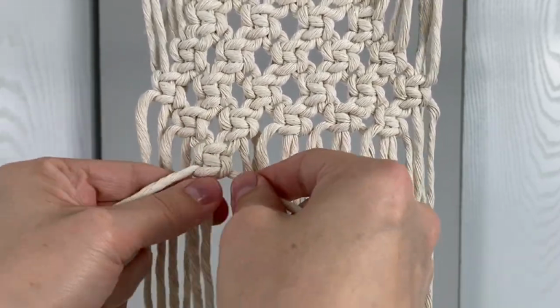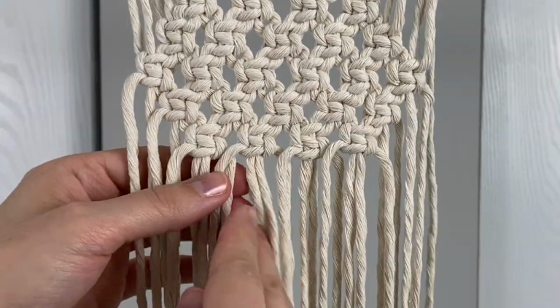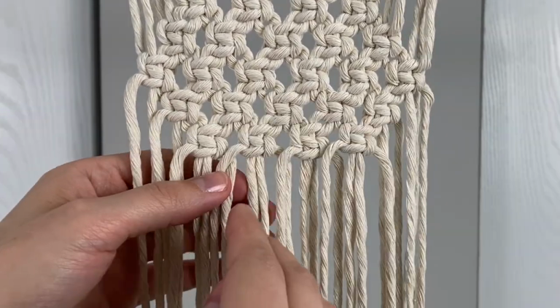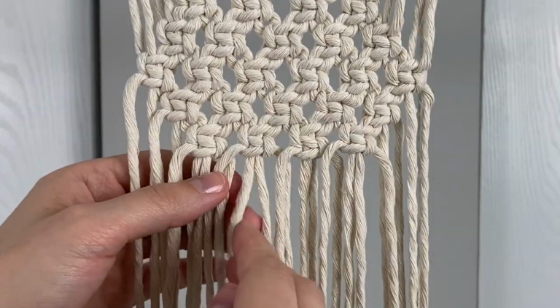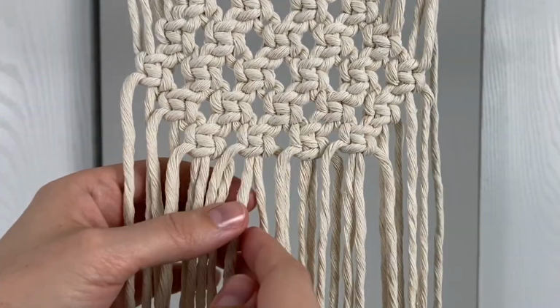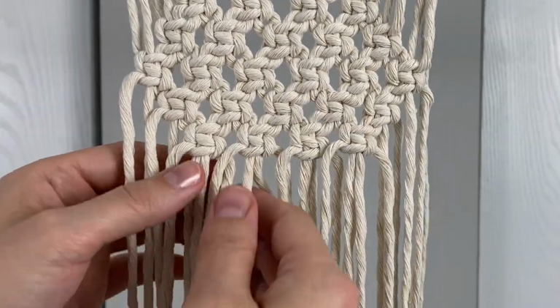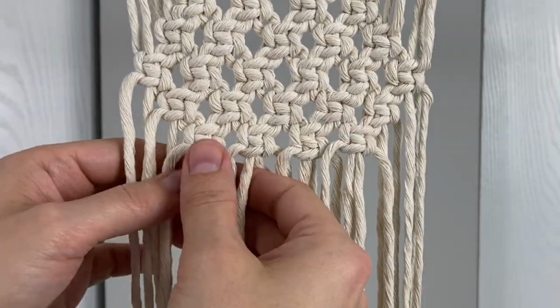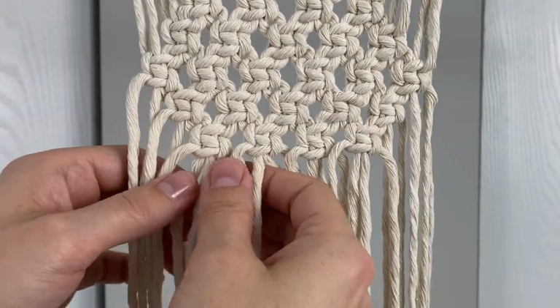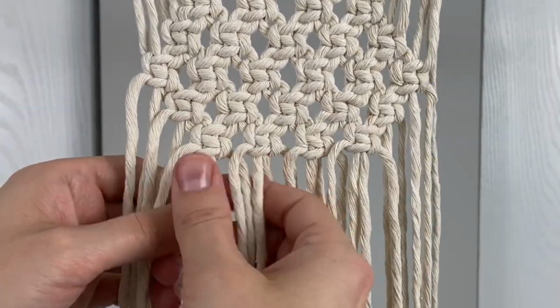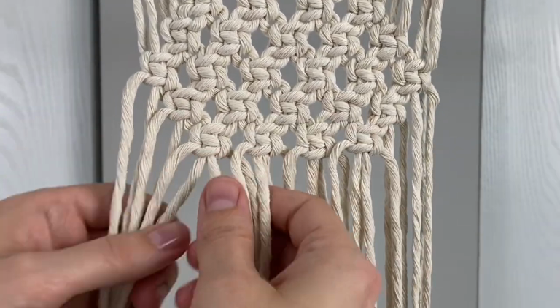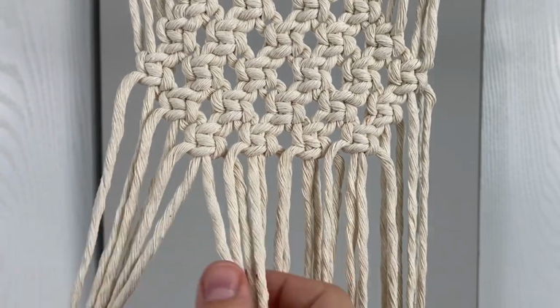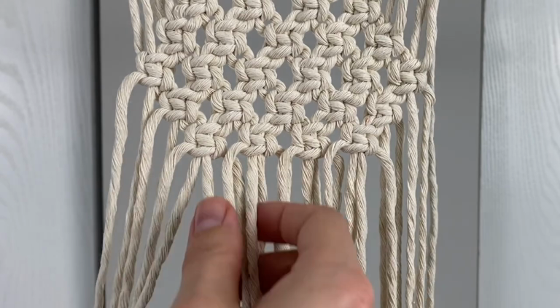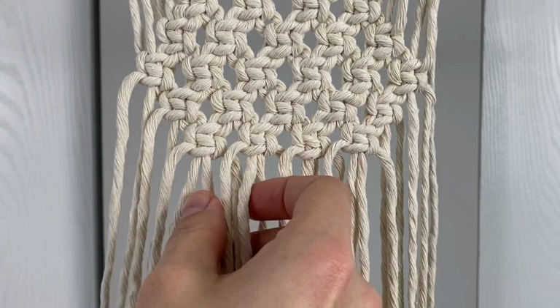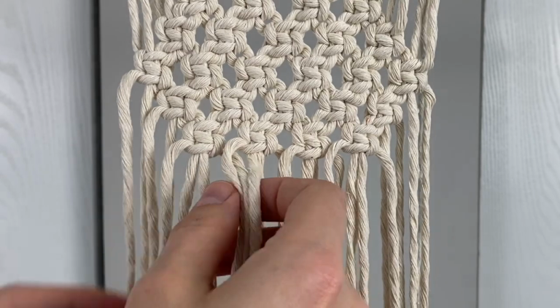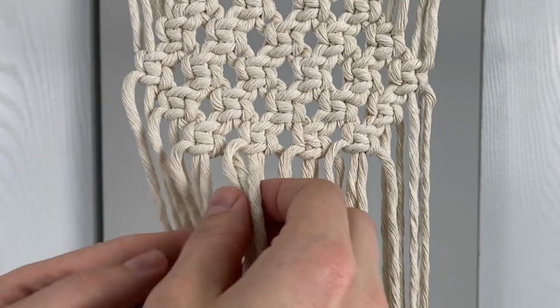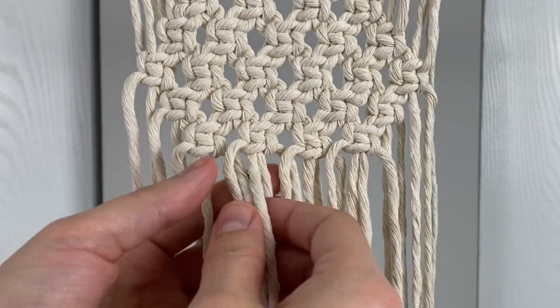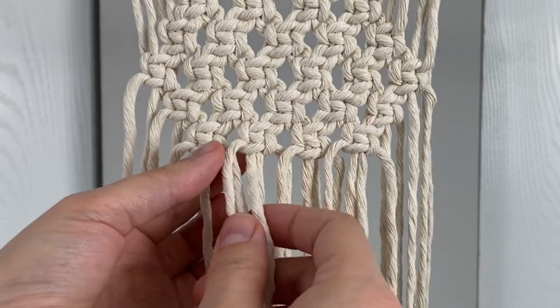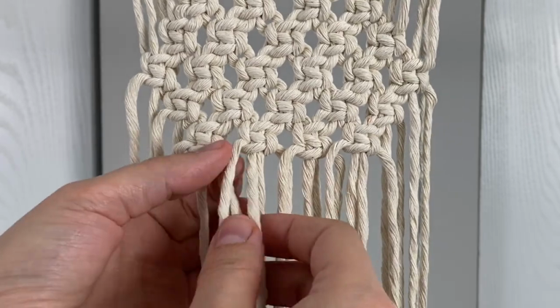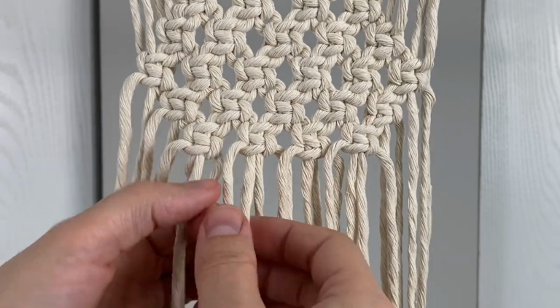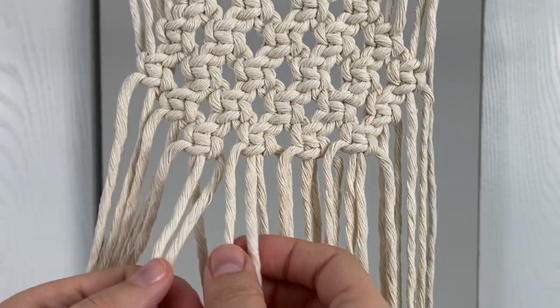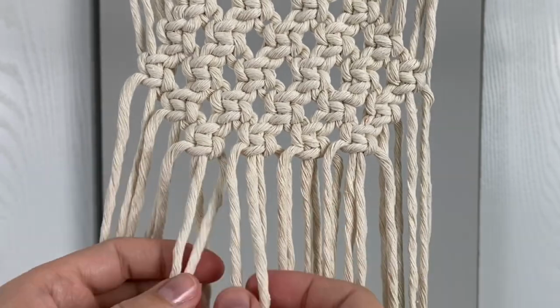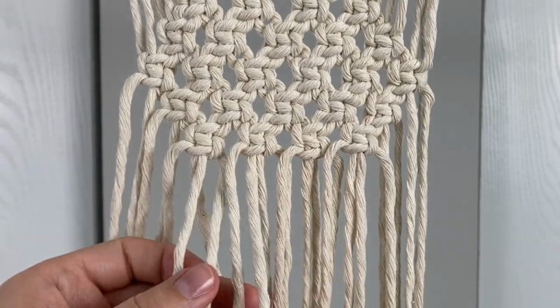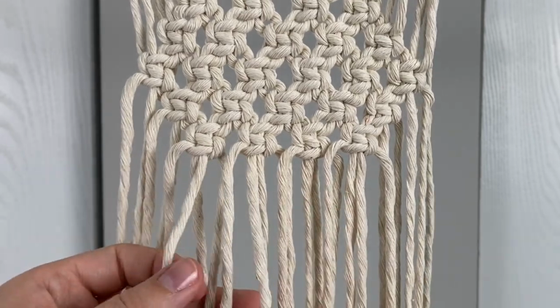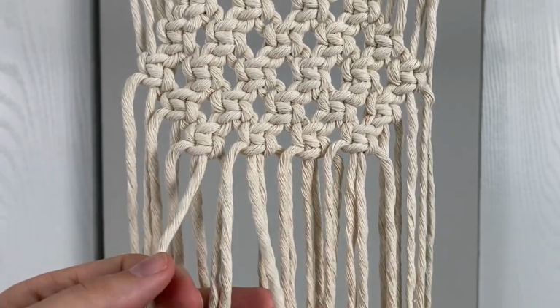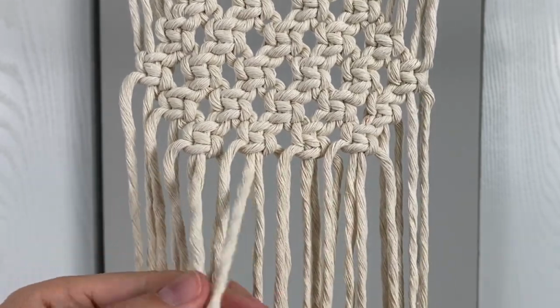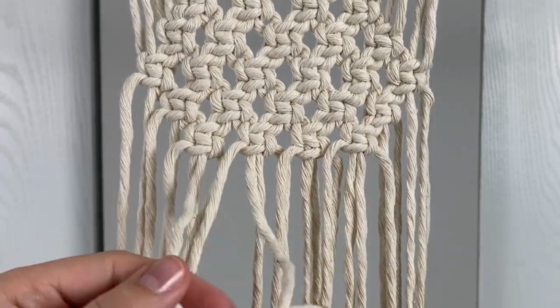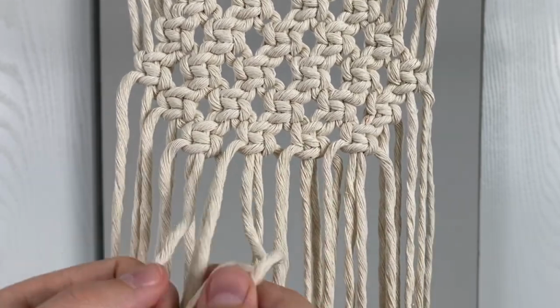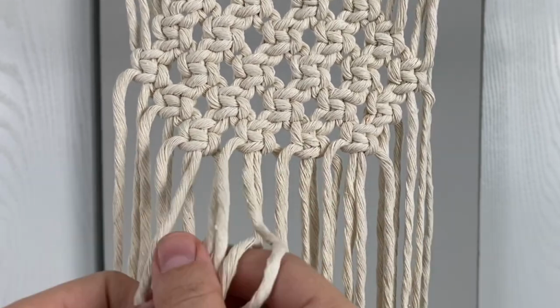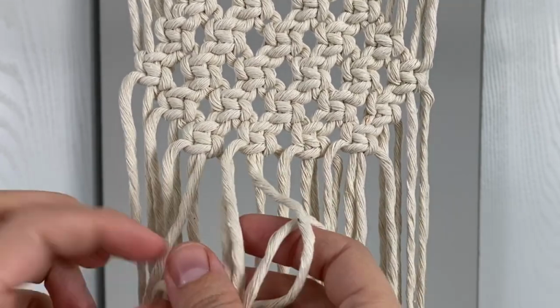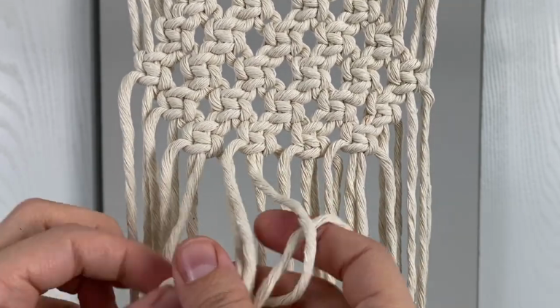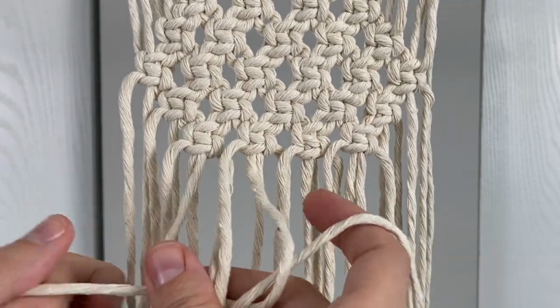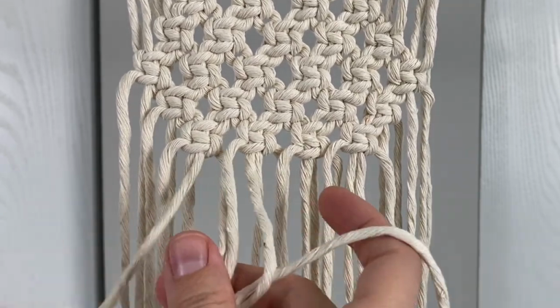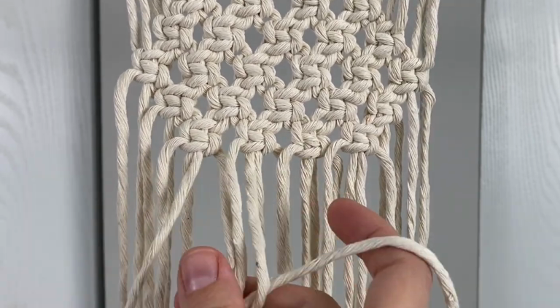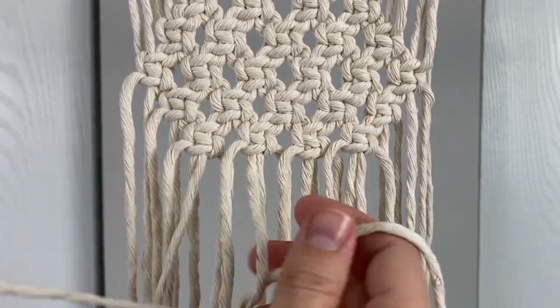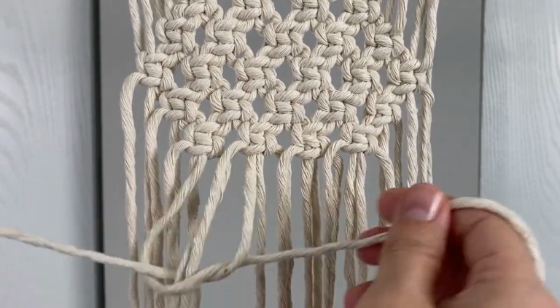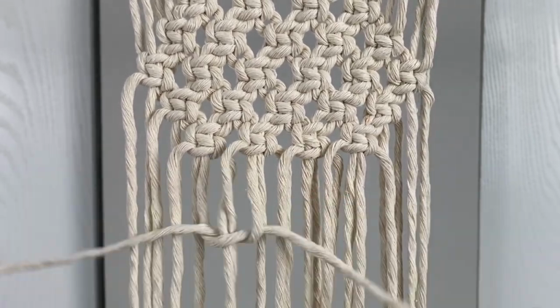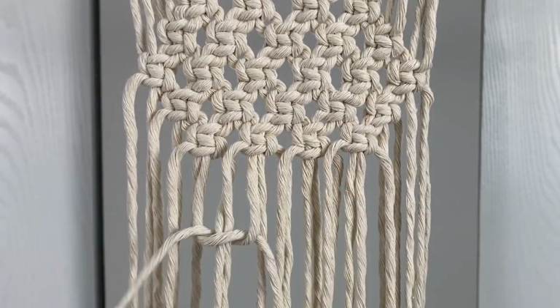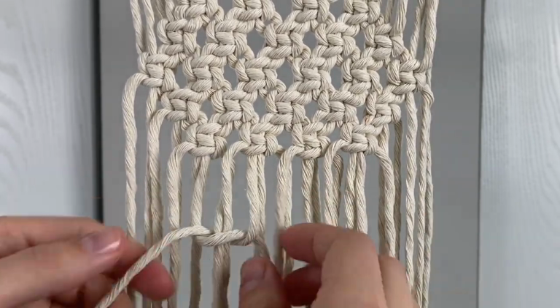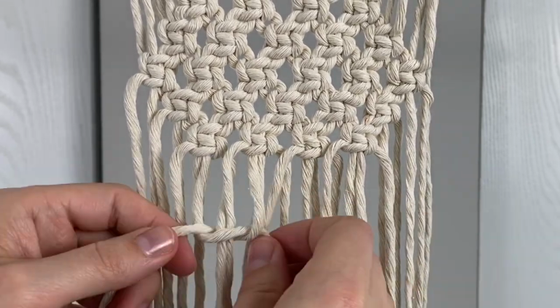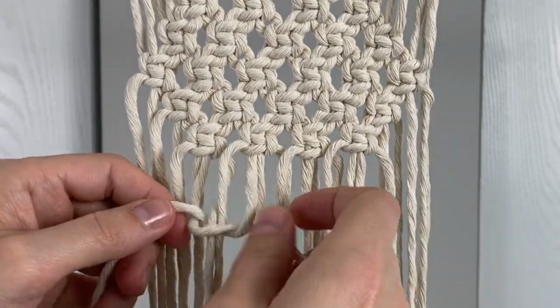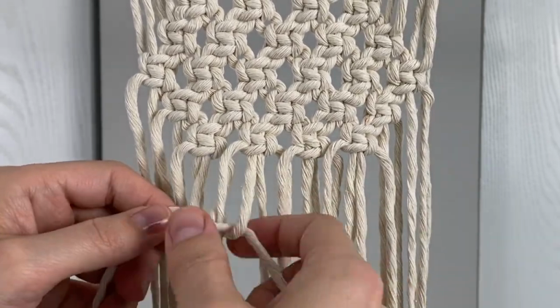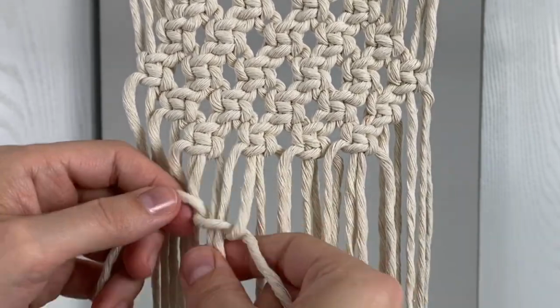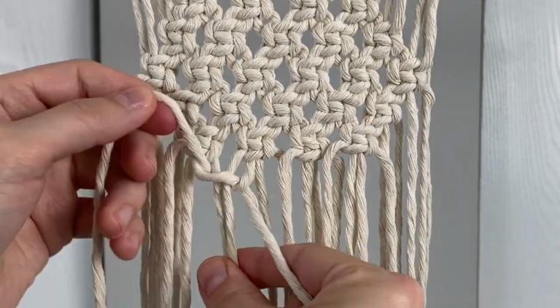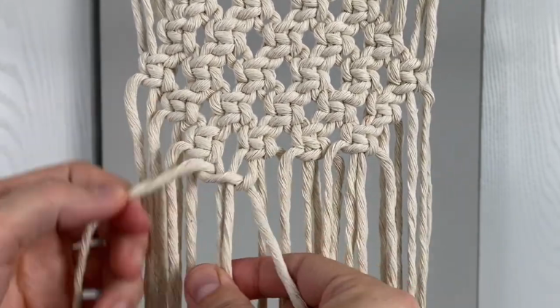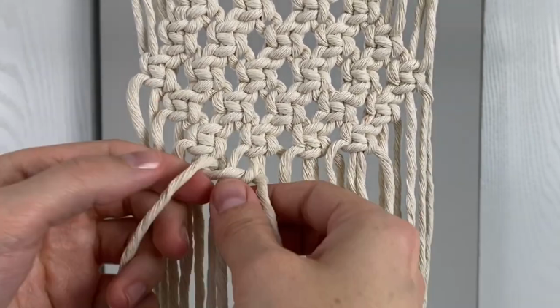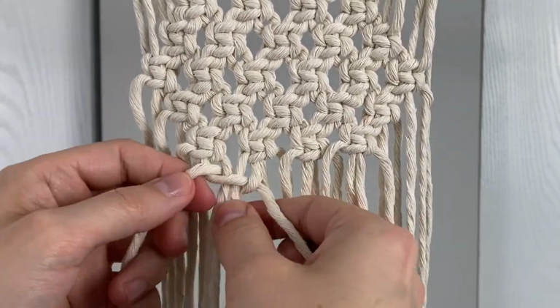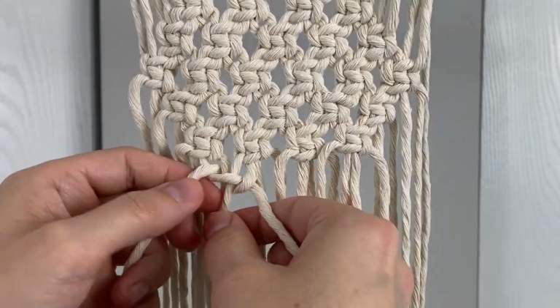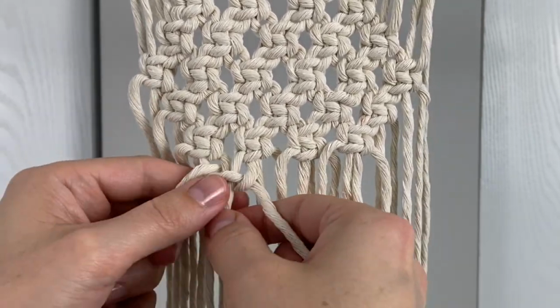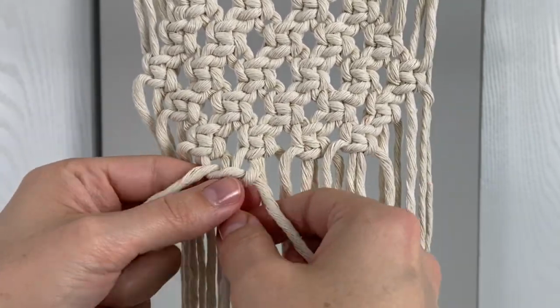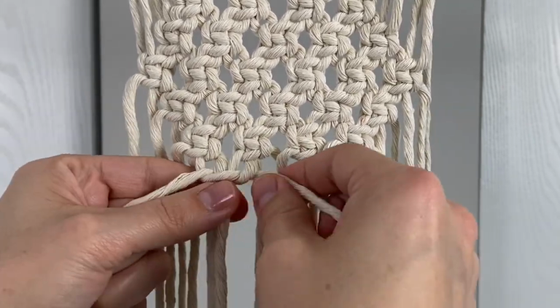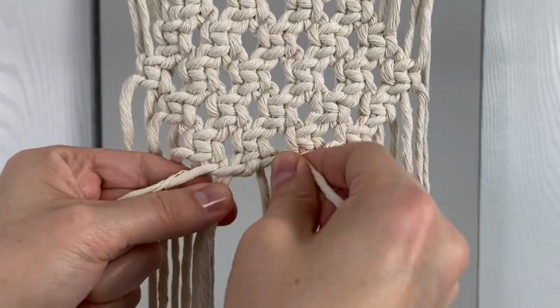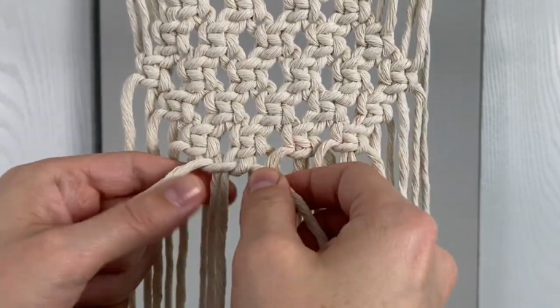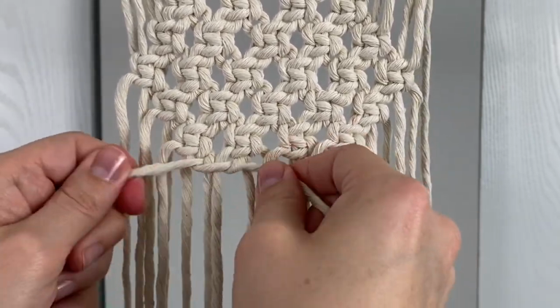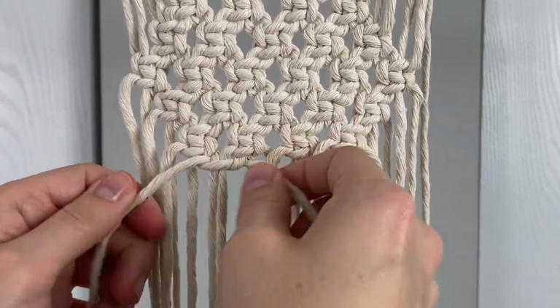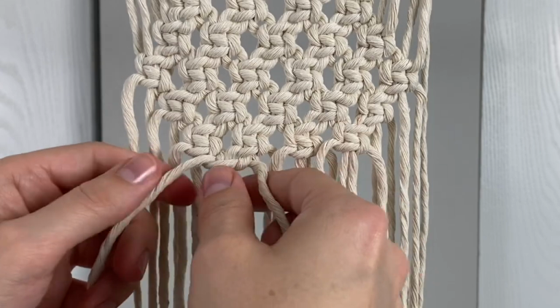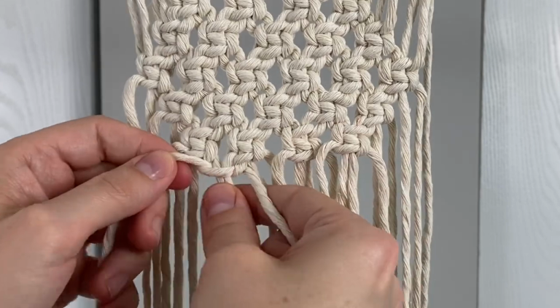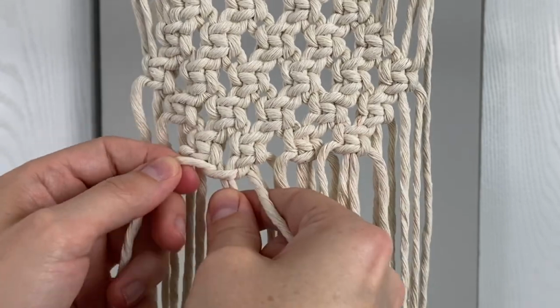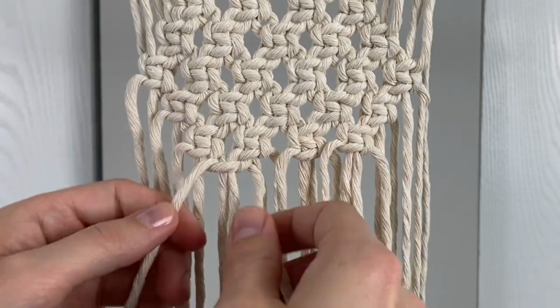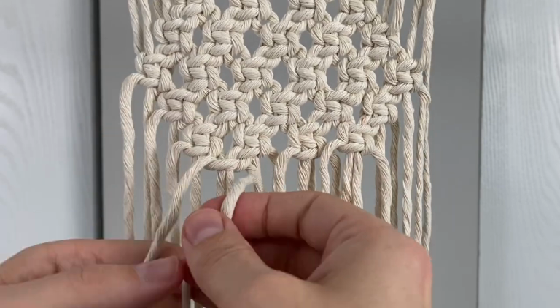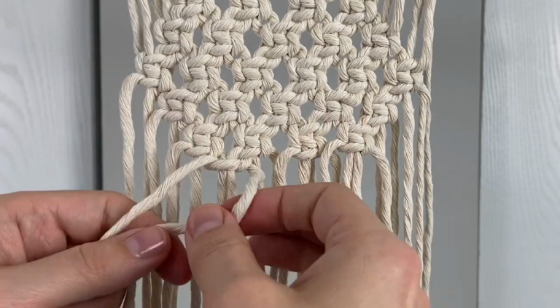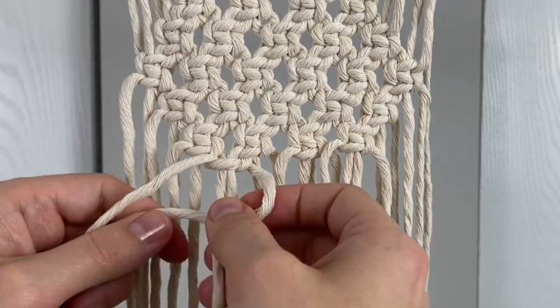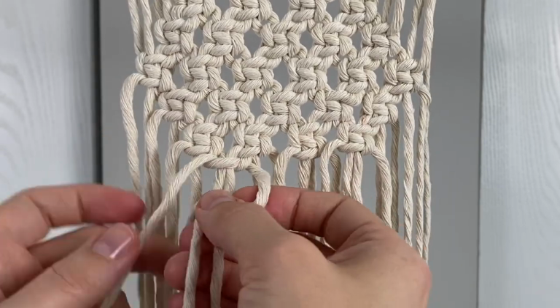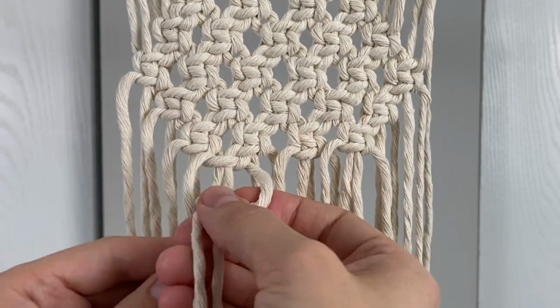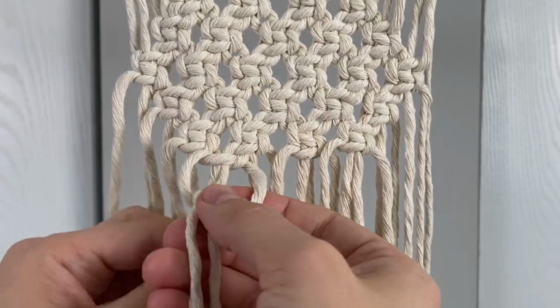For the last row you'll skip the first six ropes and then just tie three knots across and skip the last six ropes.